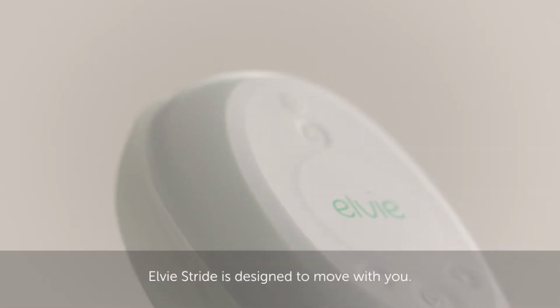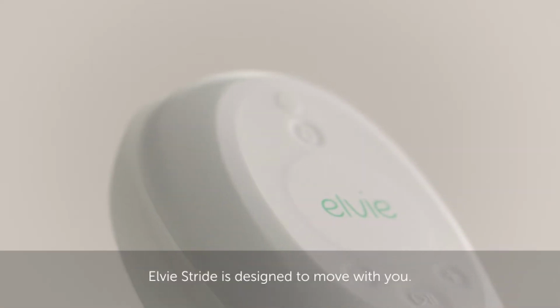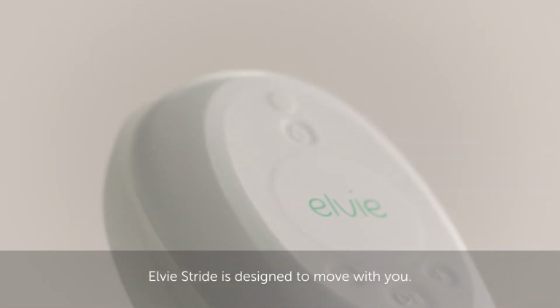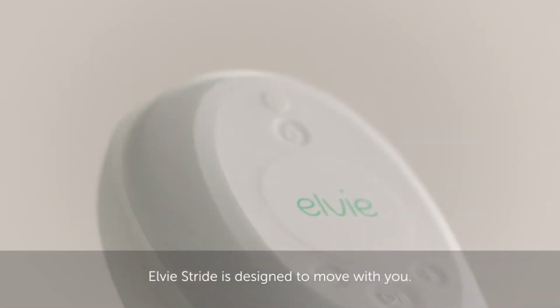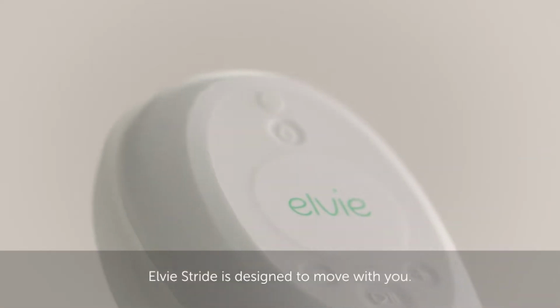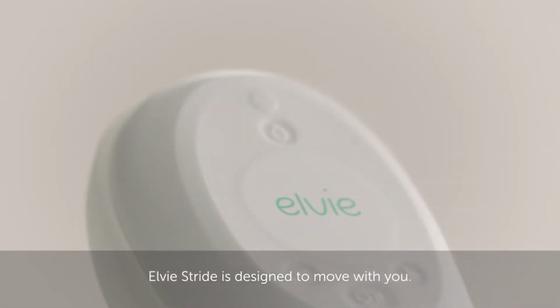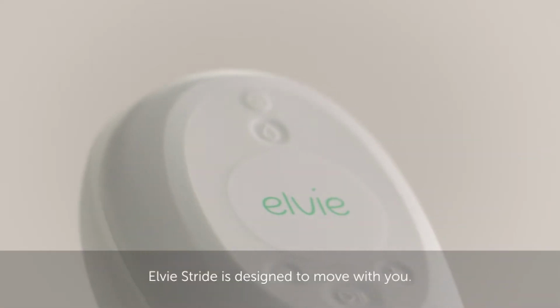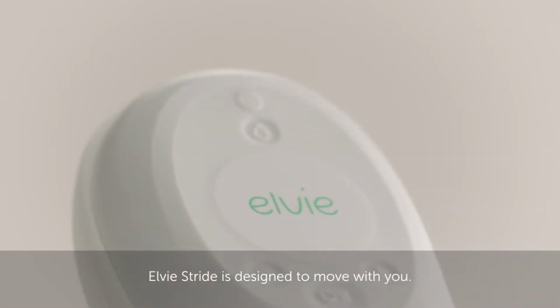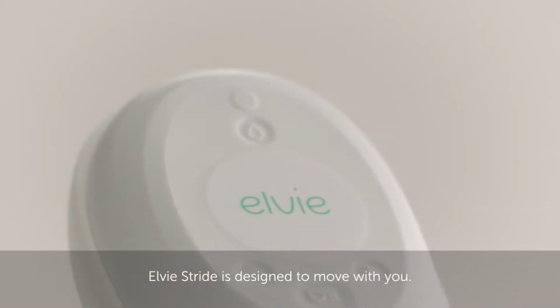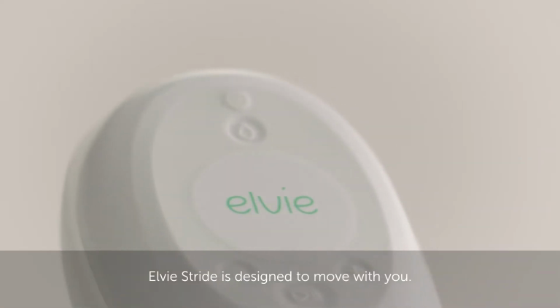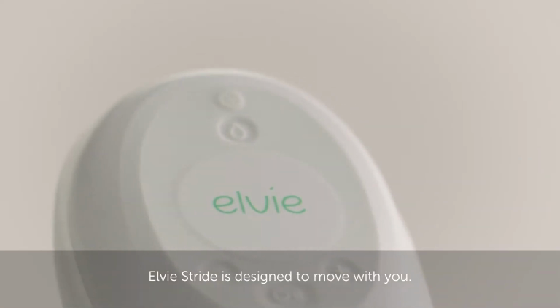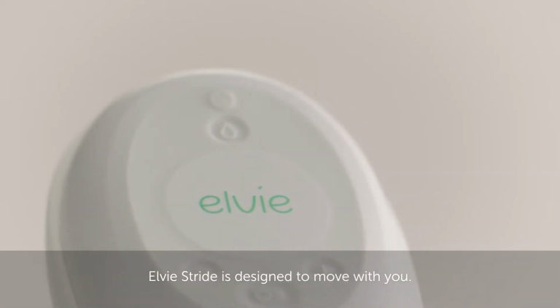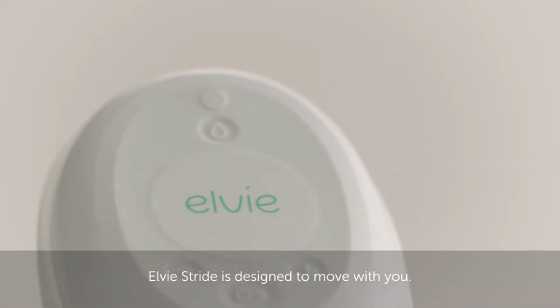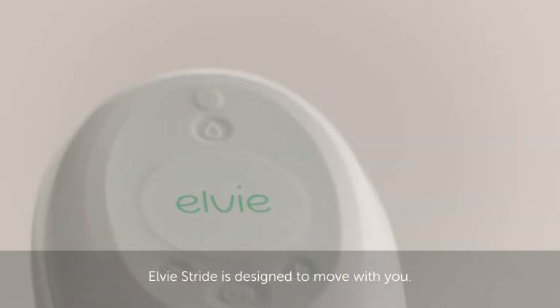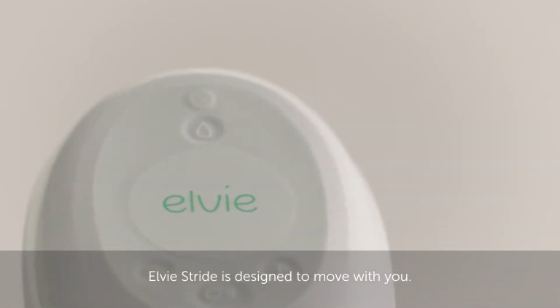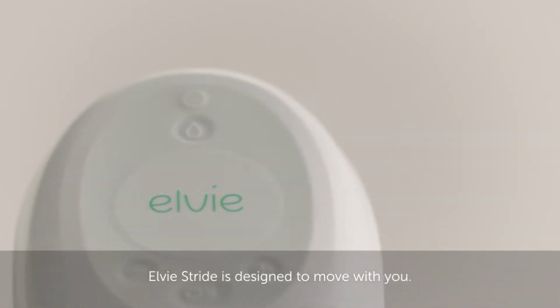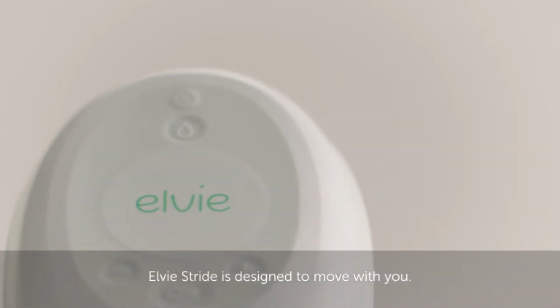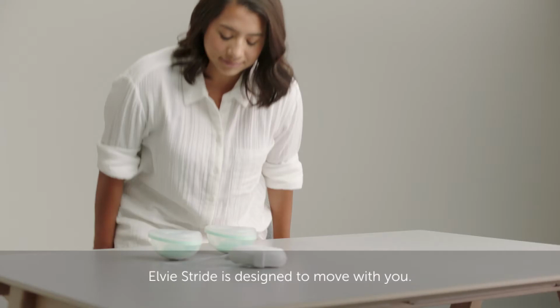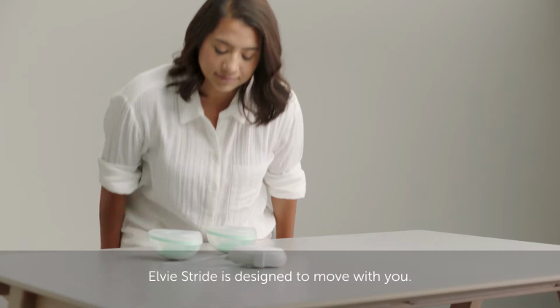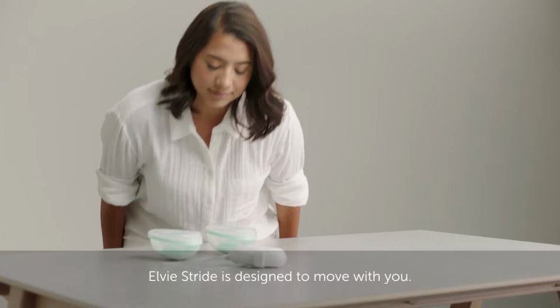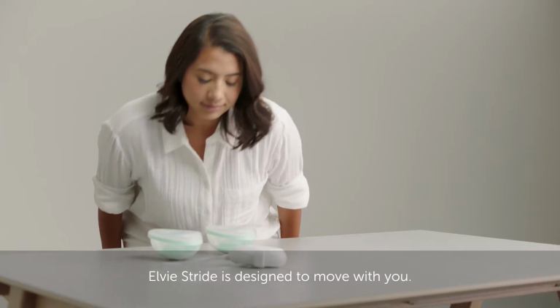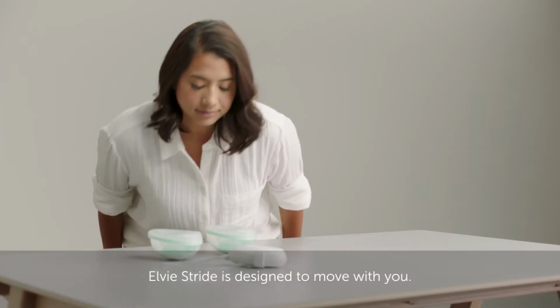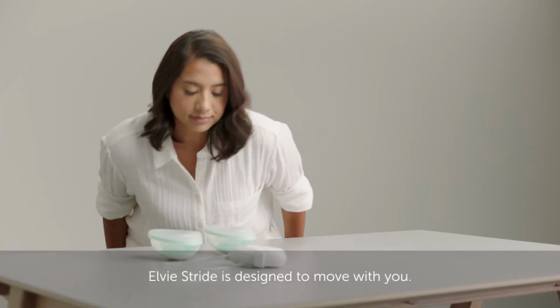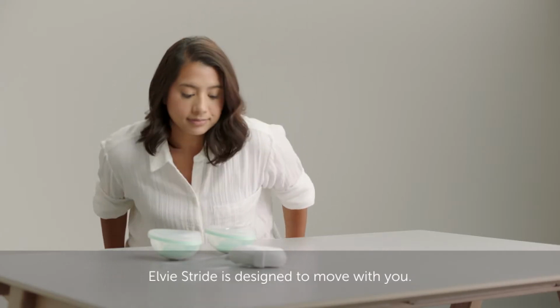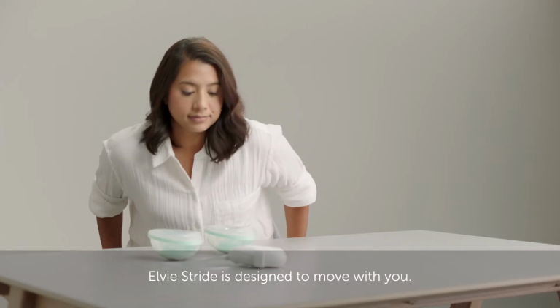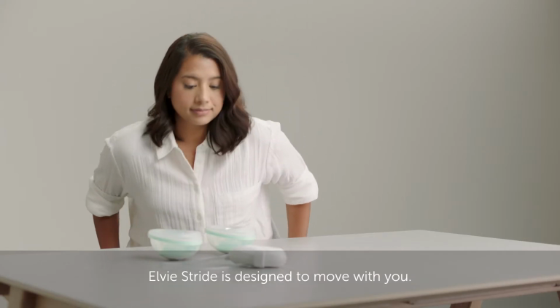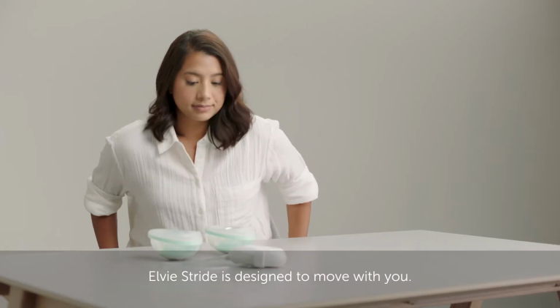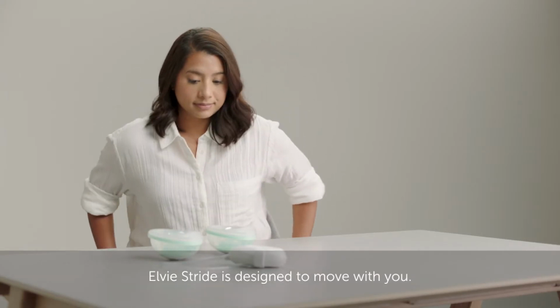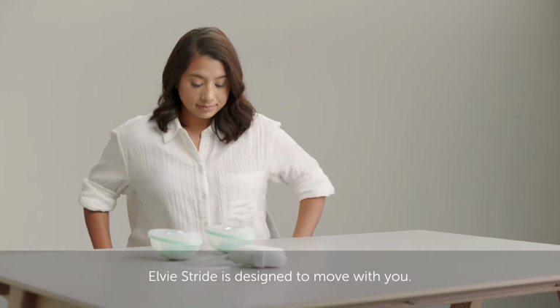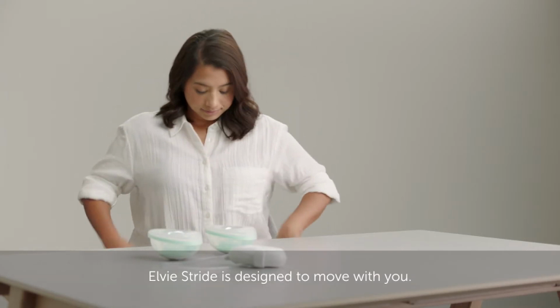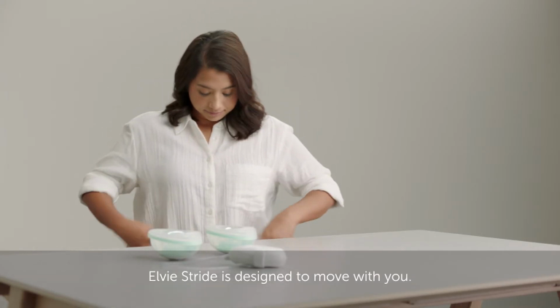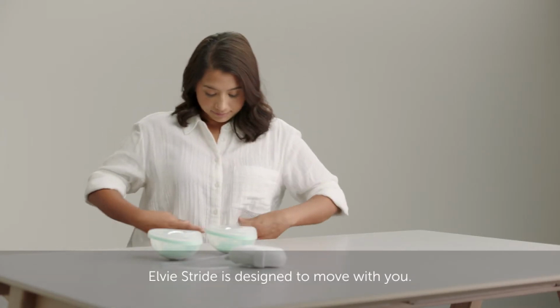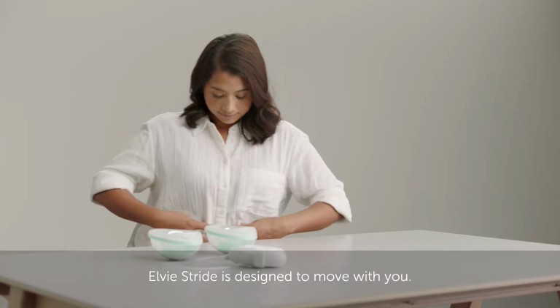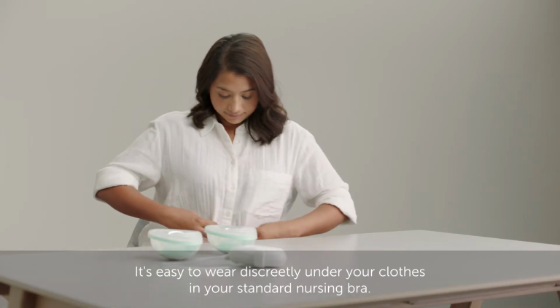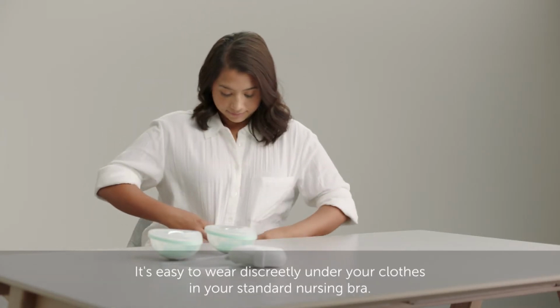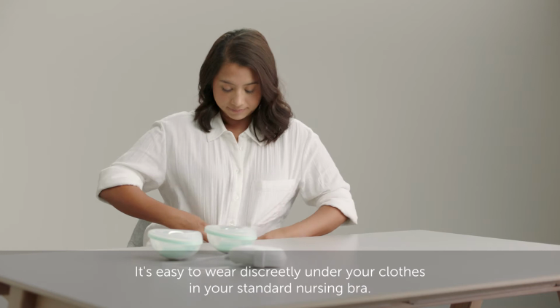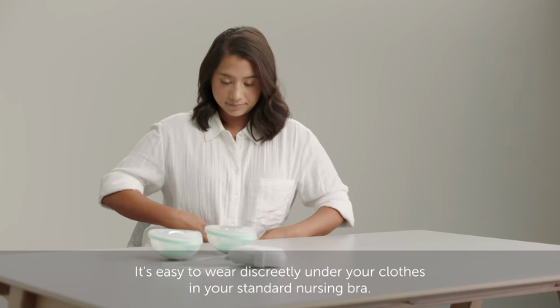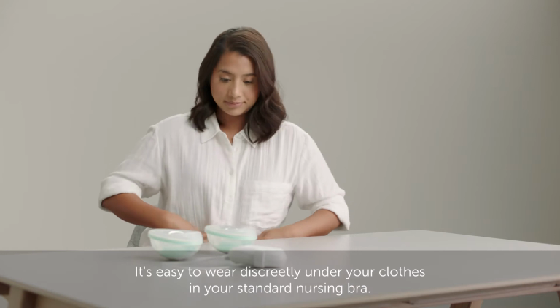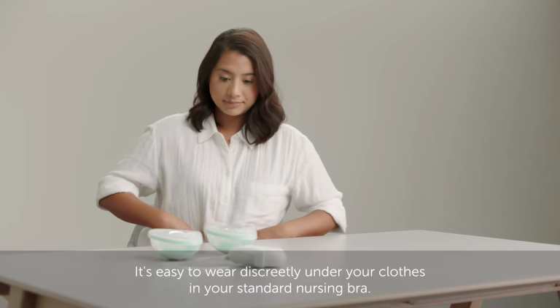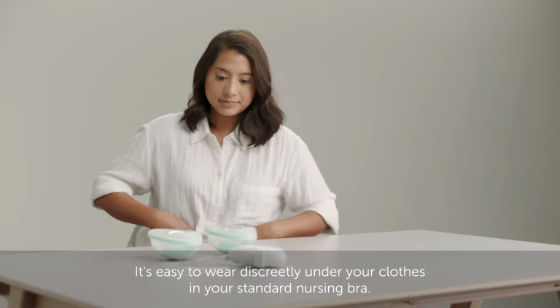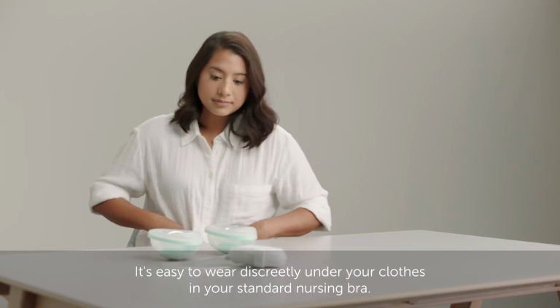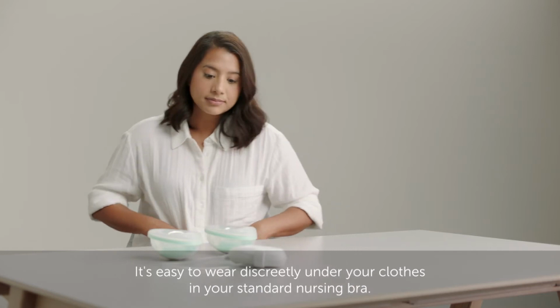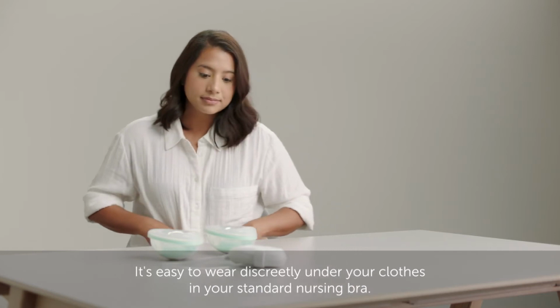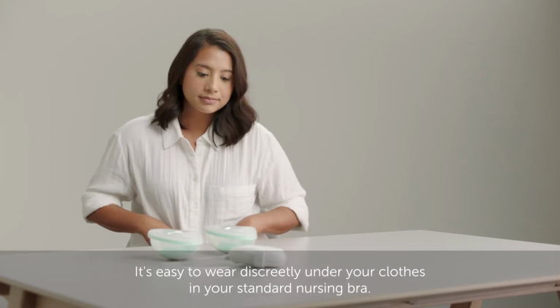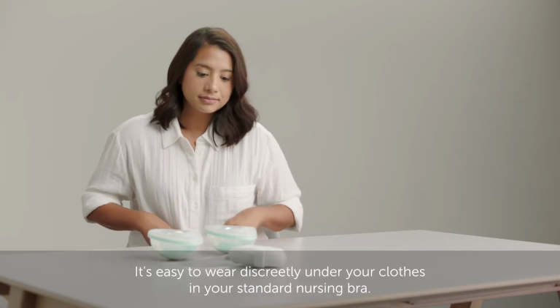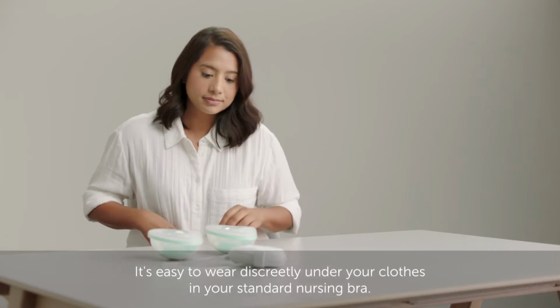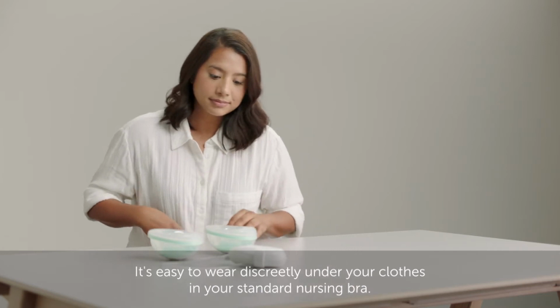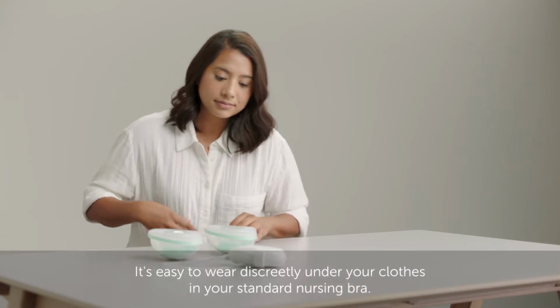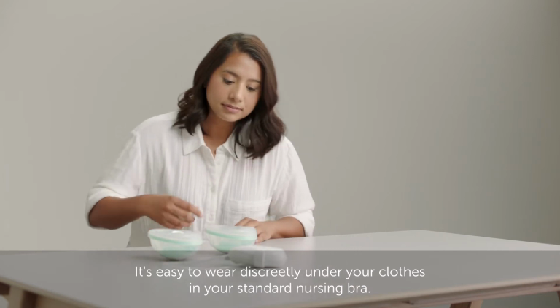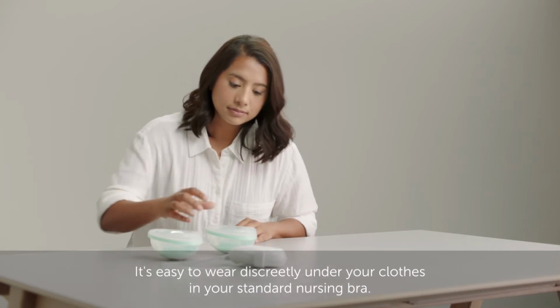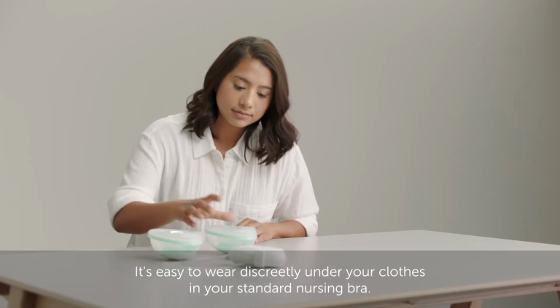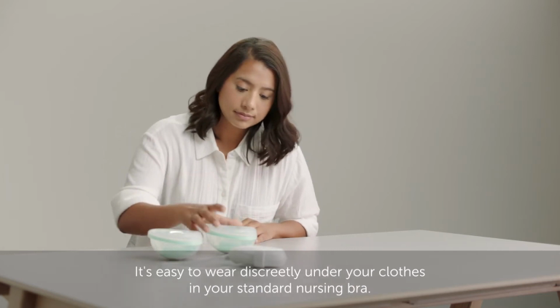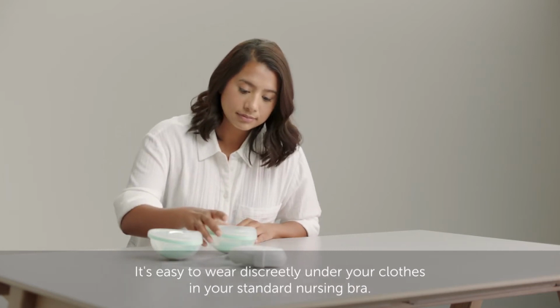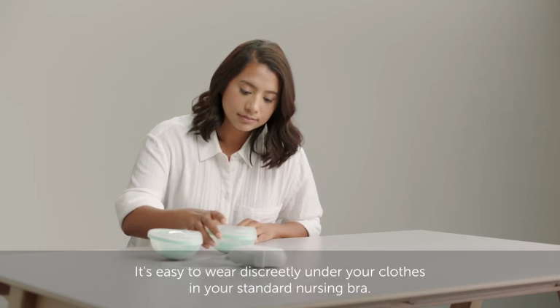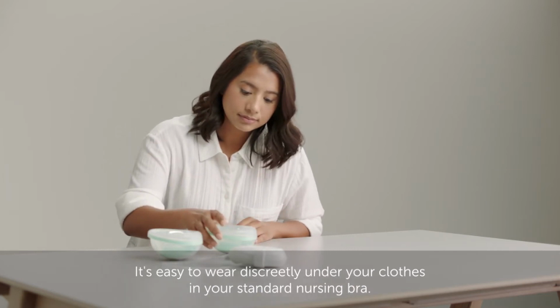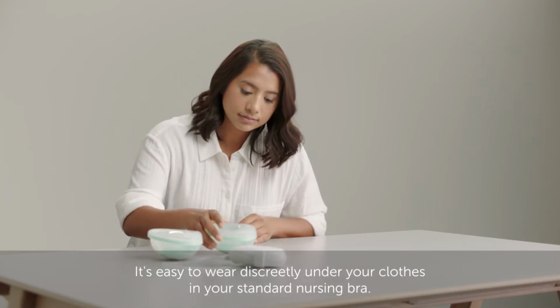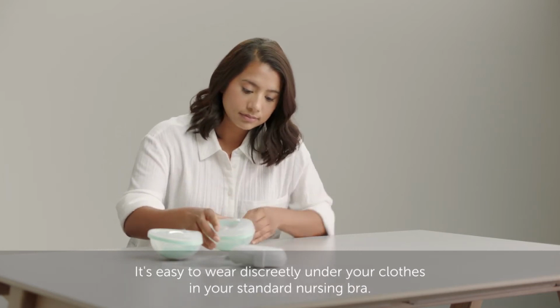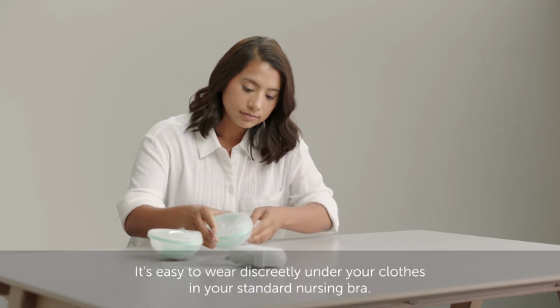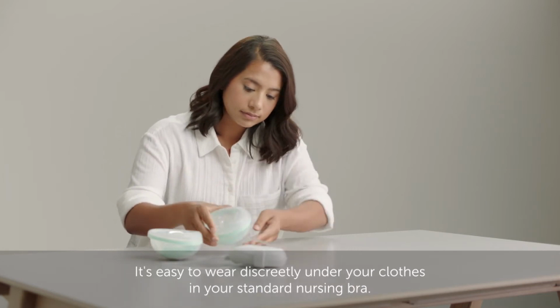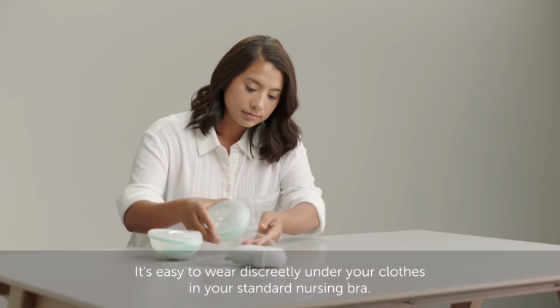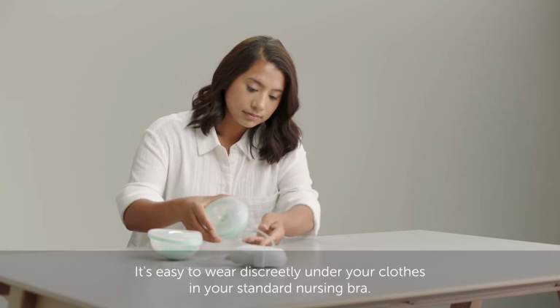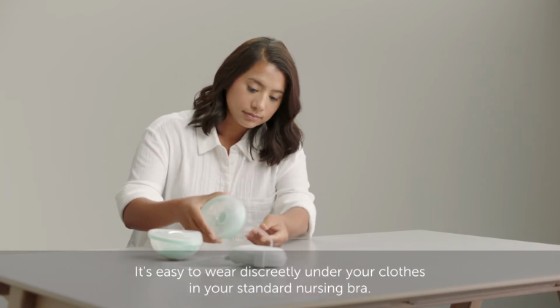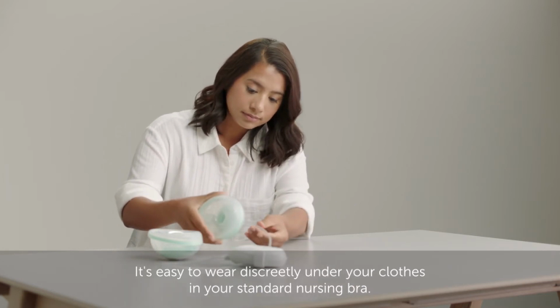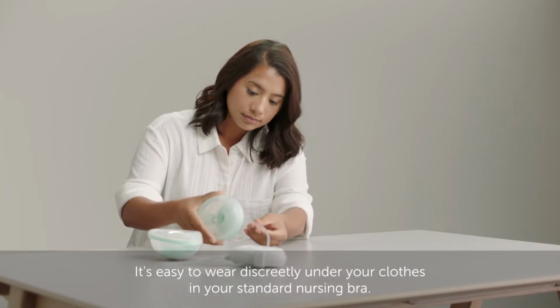LV Stride is designed to move with you. It's easy to wear discreetly under your clothes in your standard nursing bra.